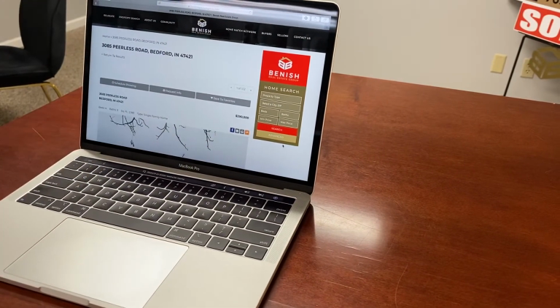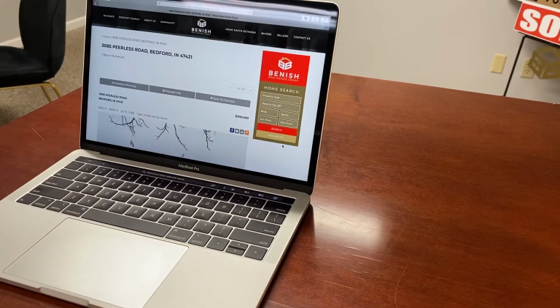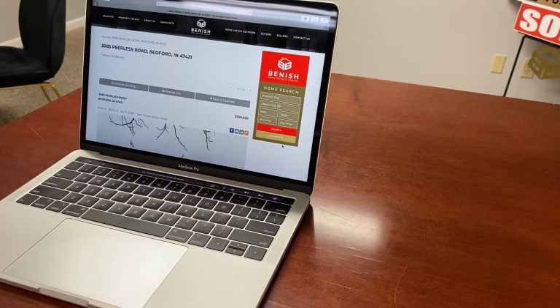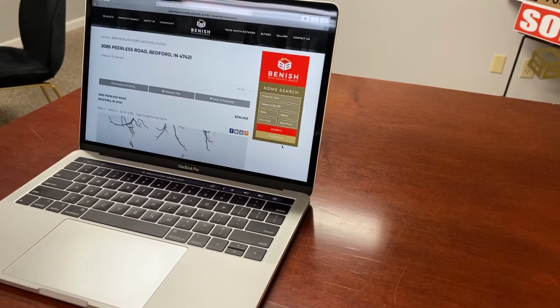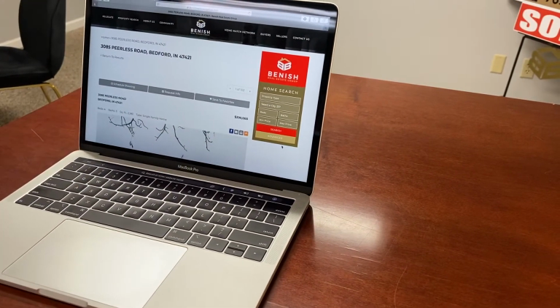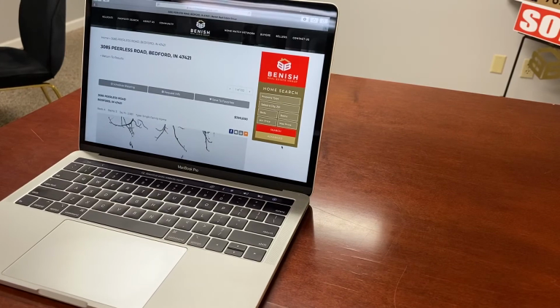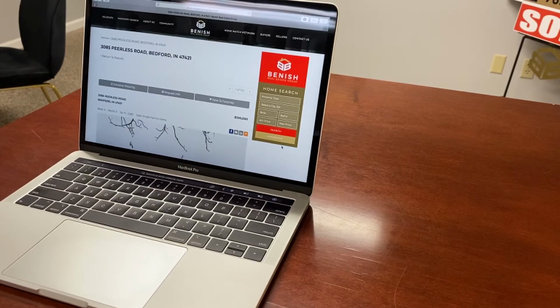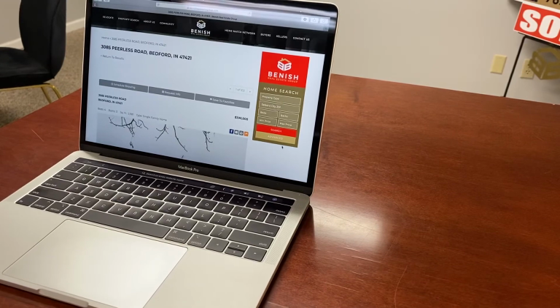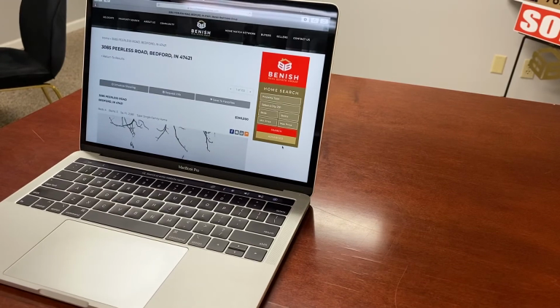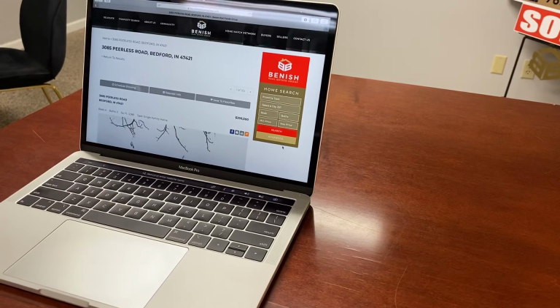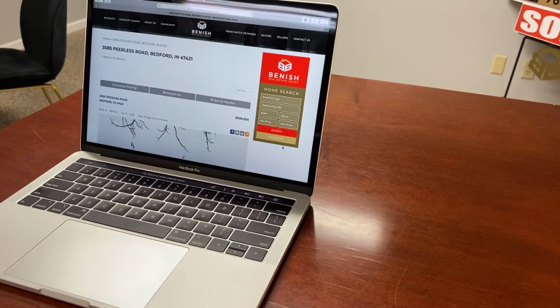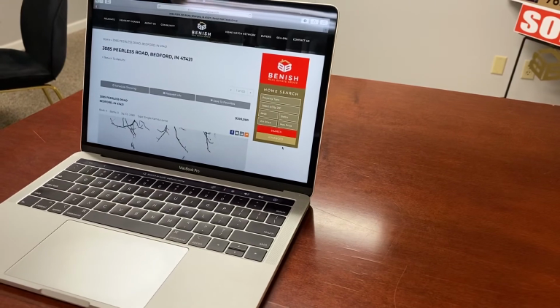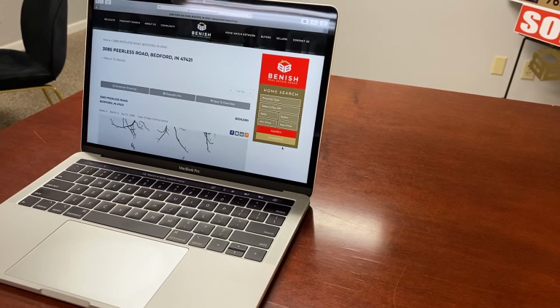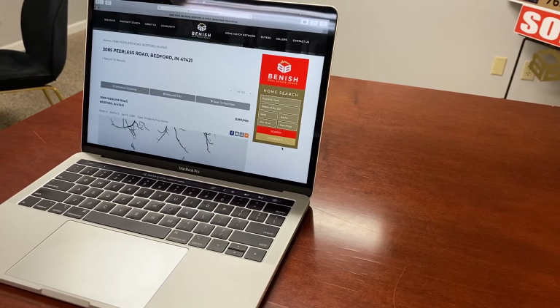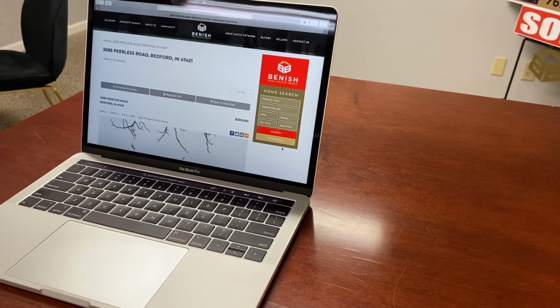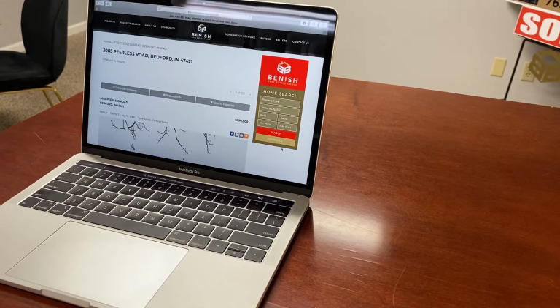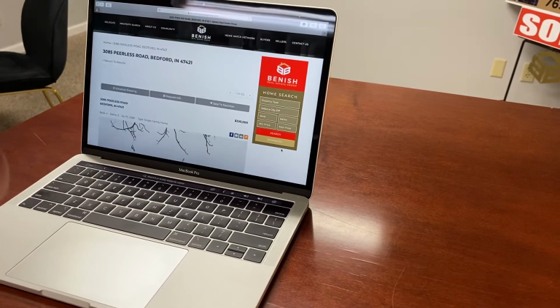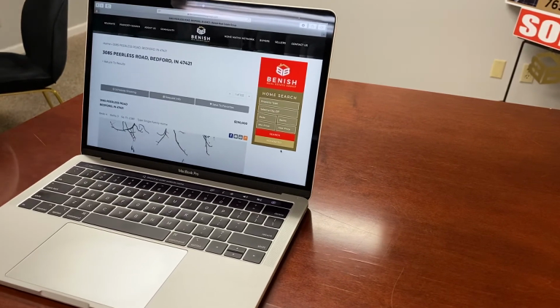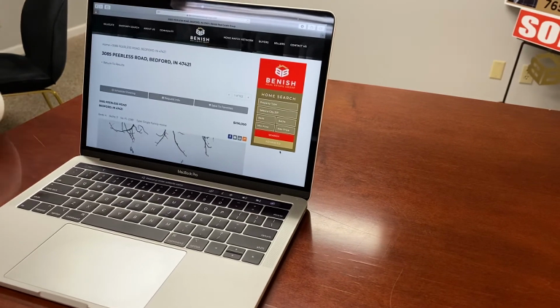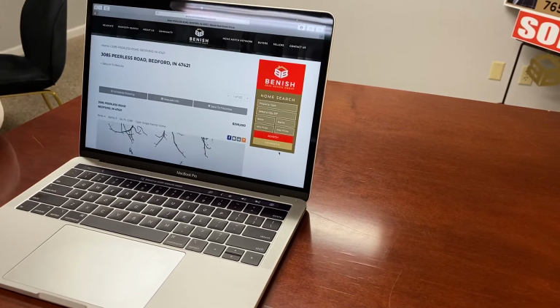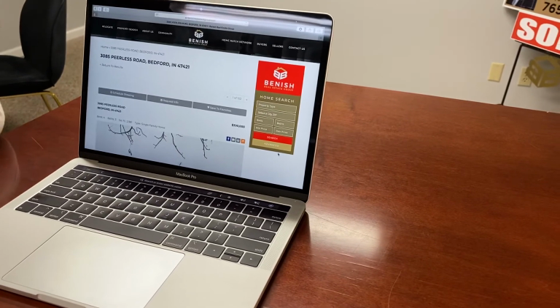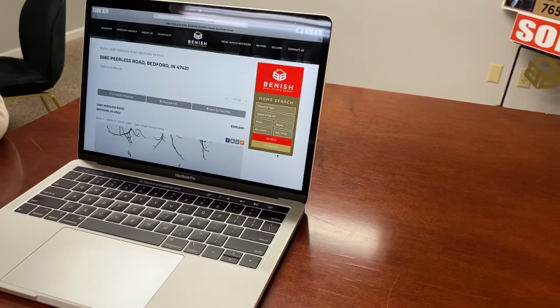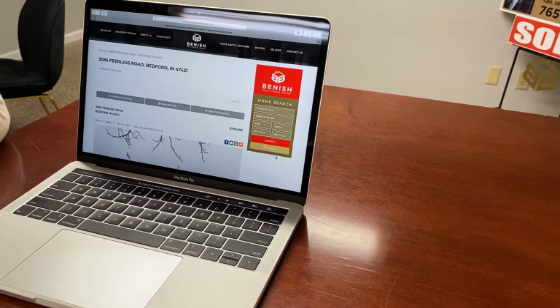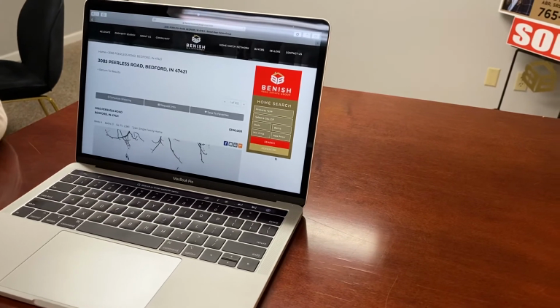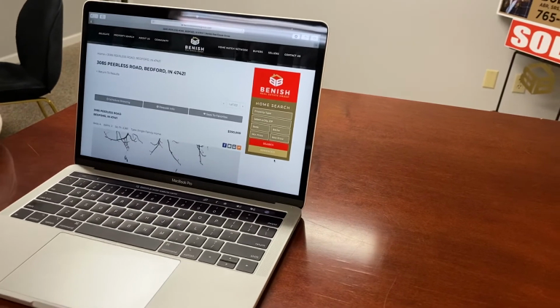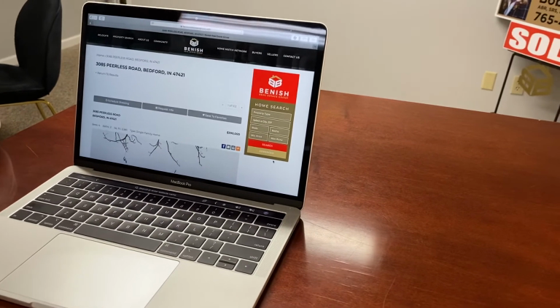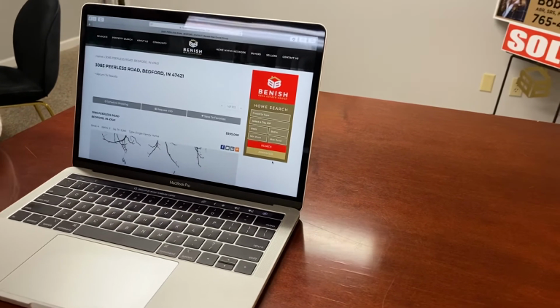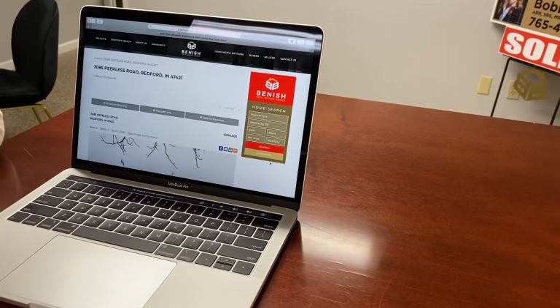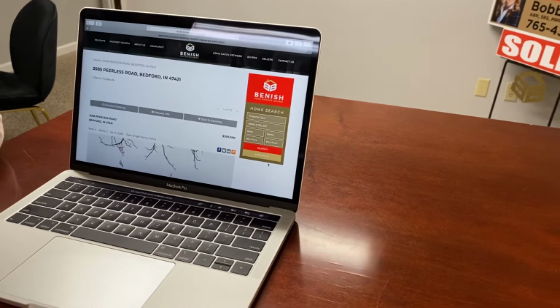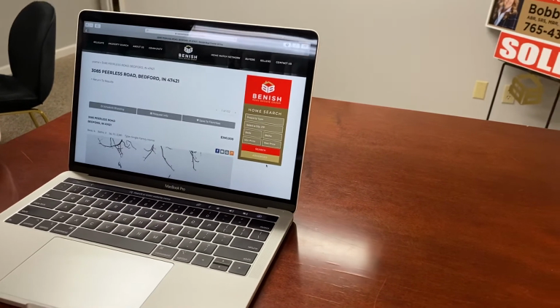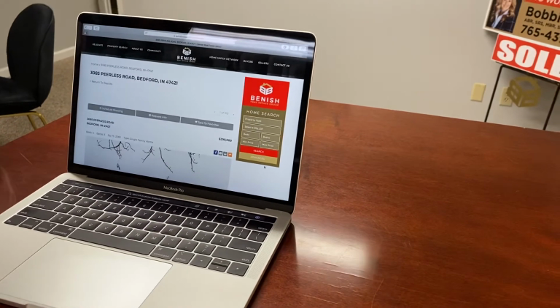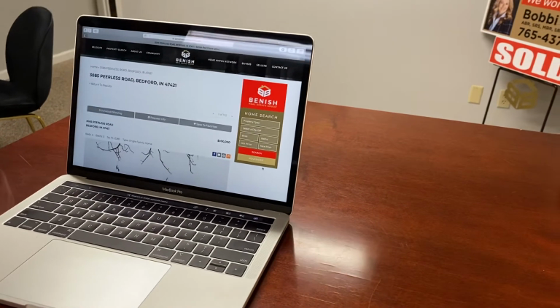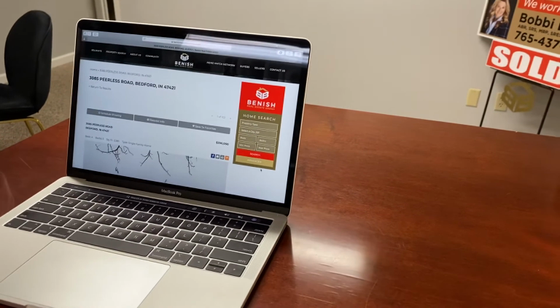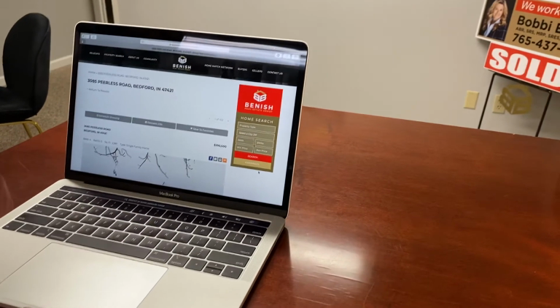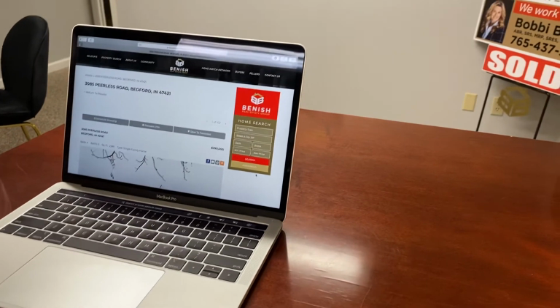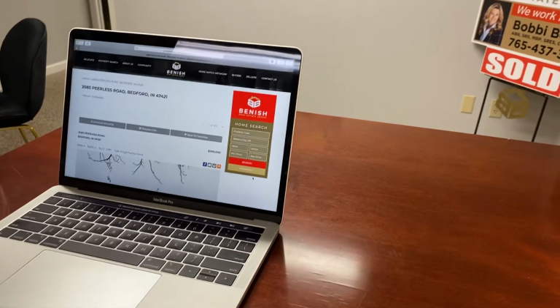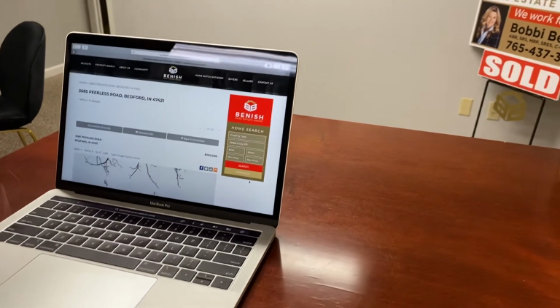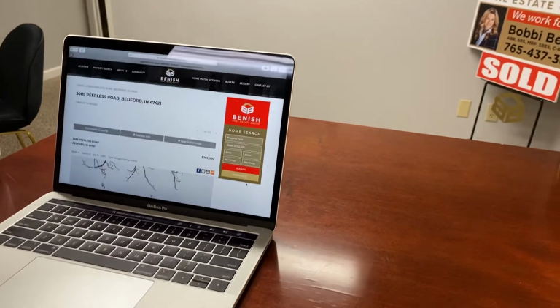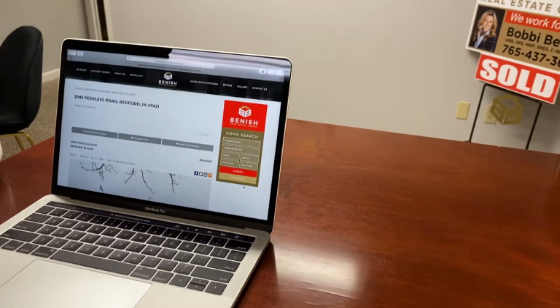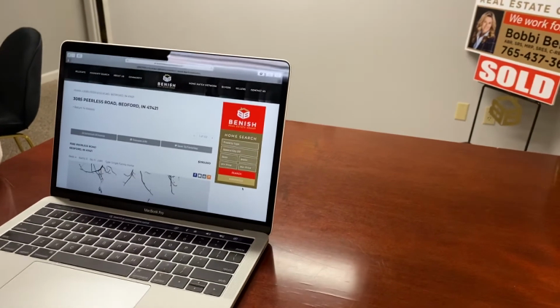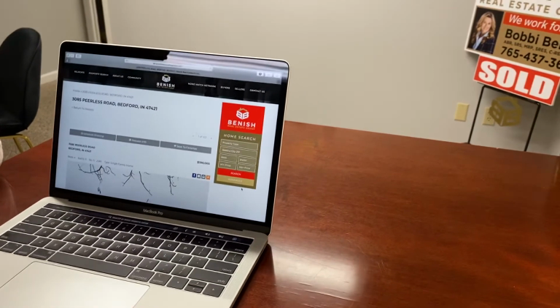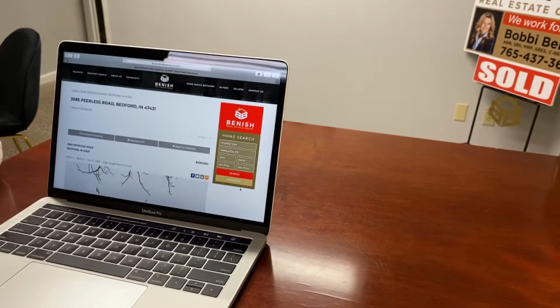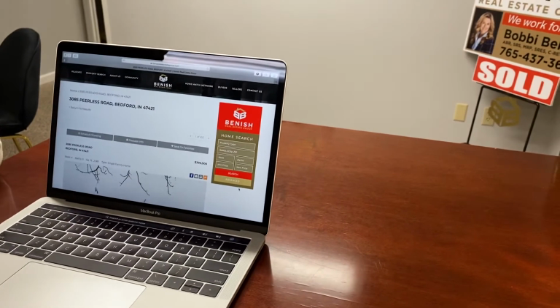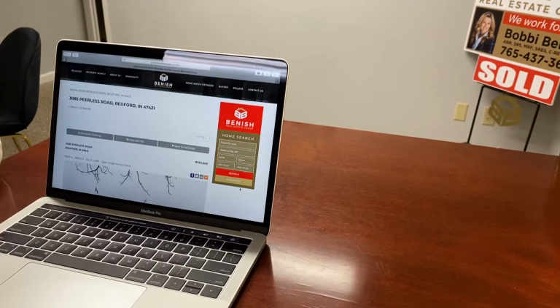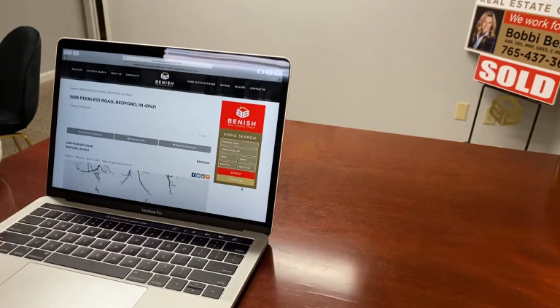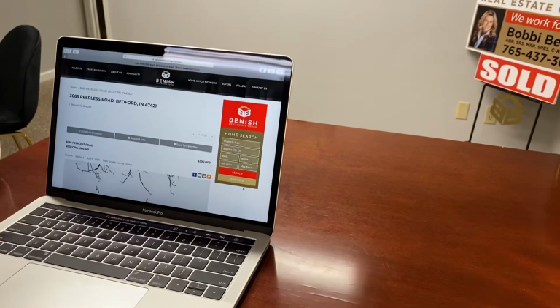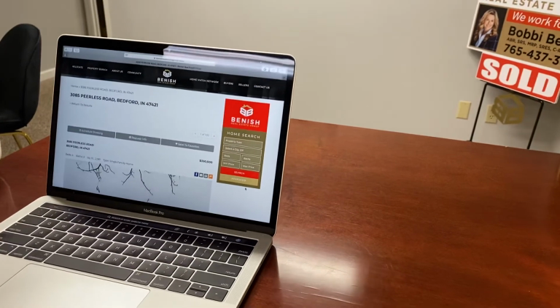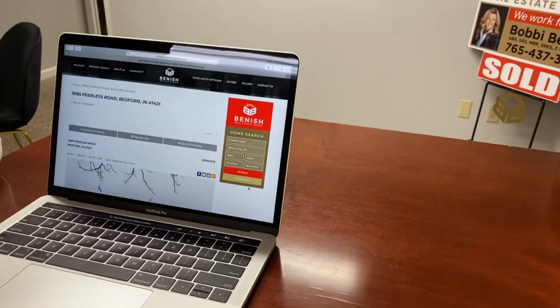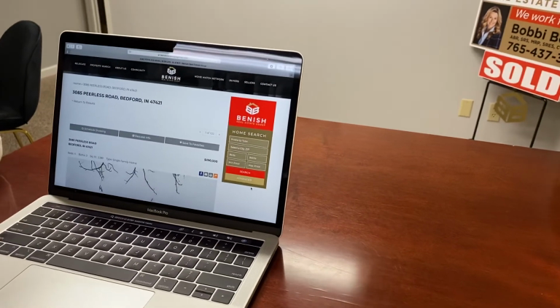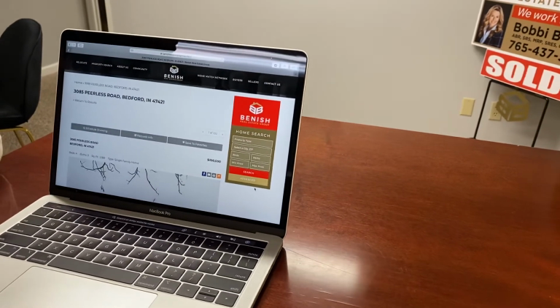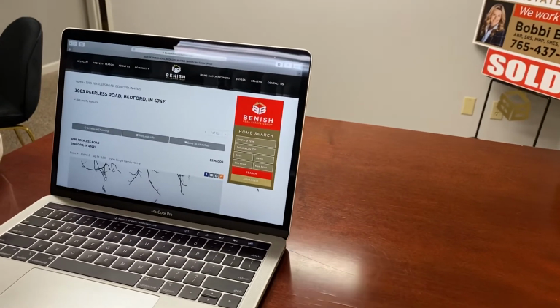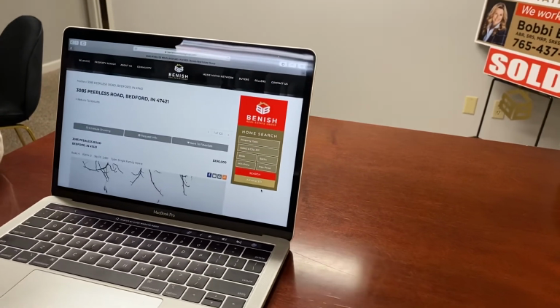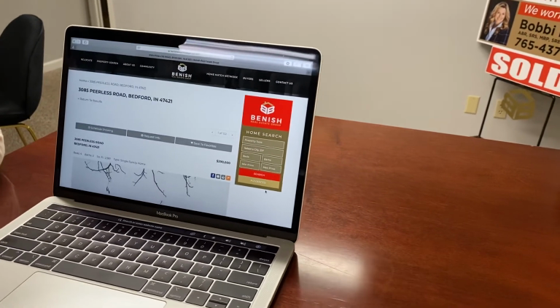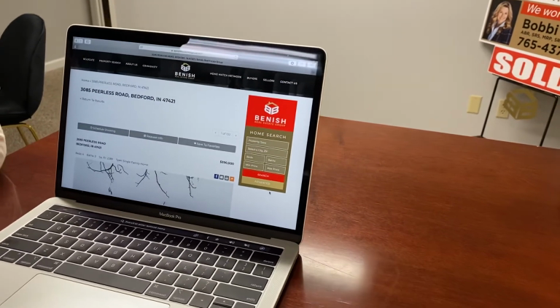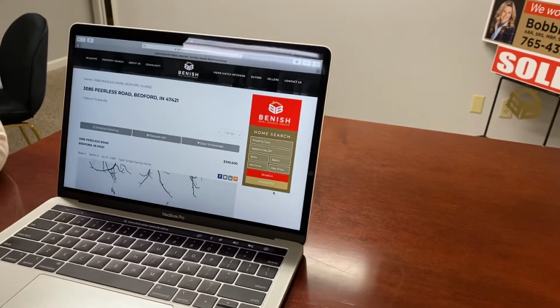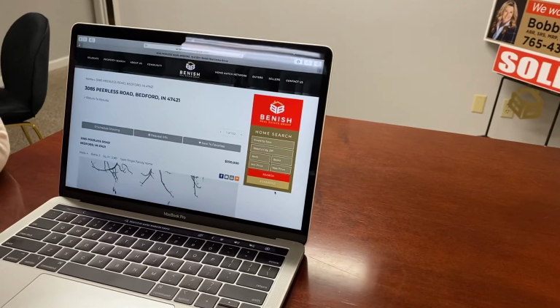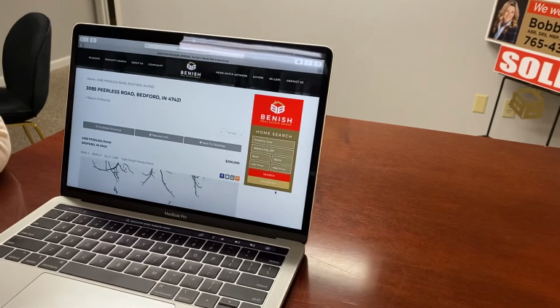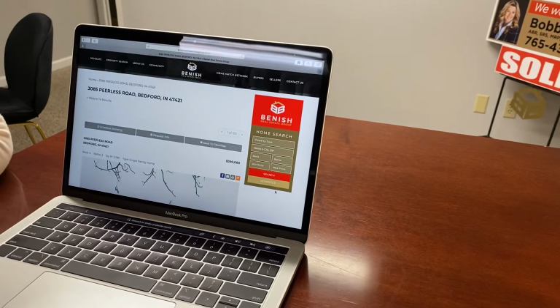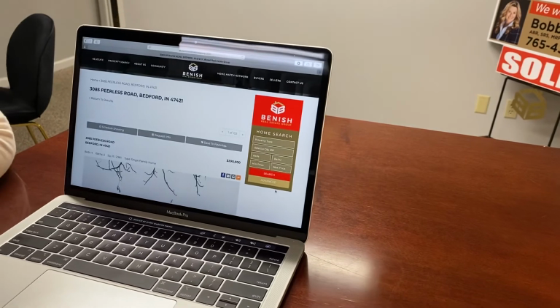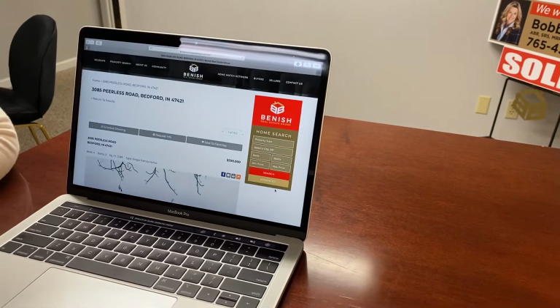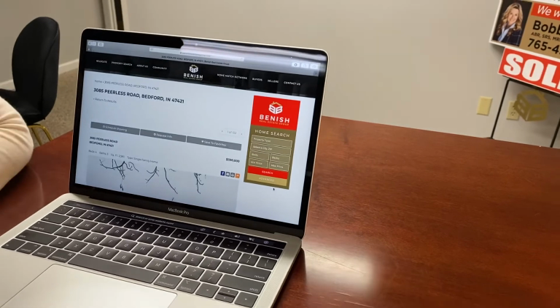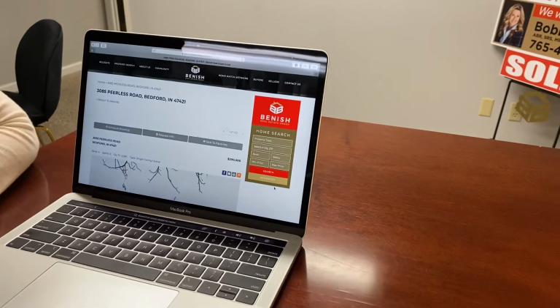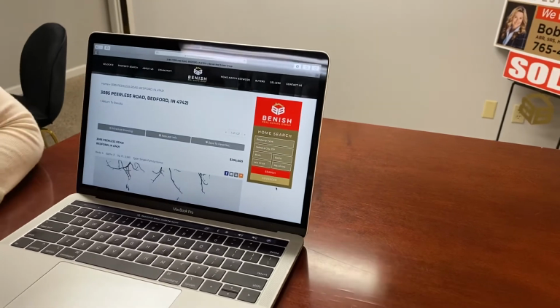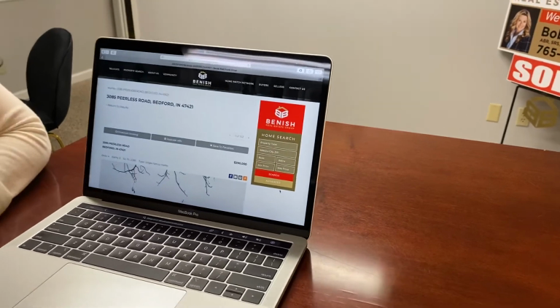We hope you like our new website. Go check it out at BenishRealEstateGroup.com. Bye!